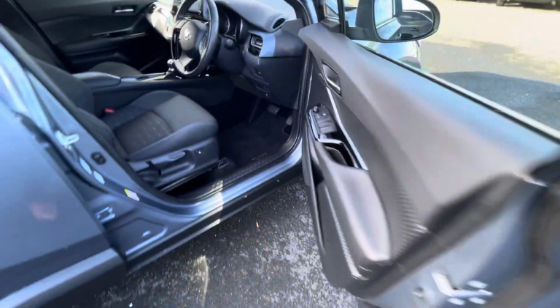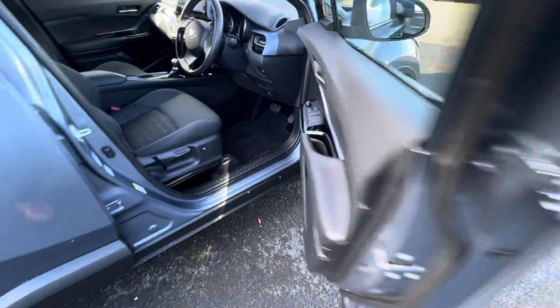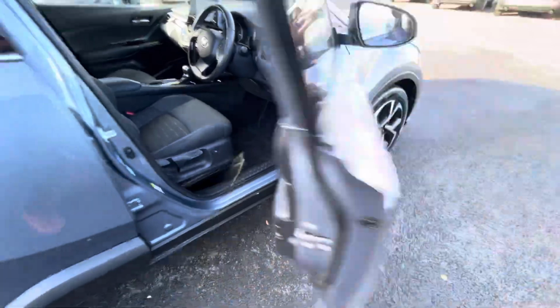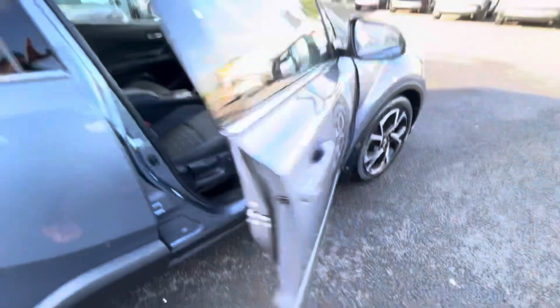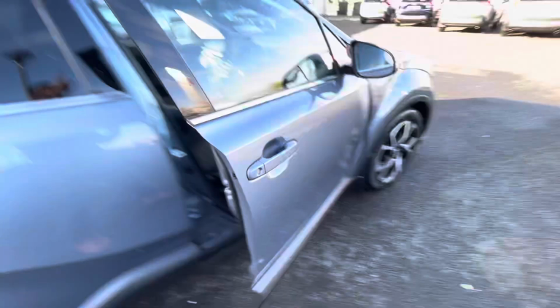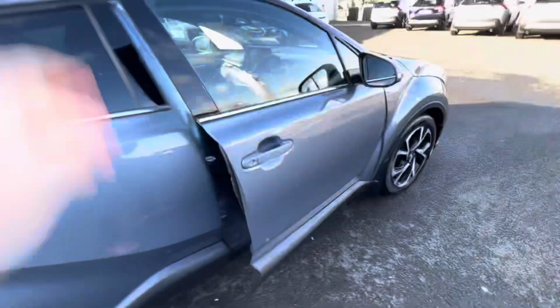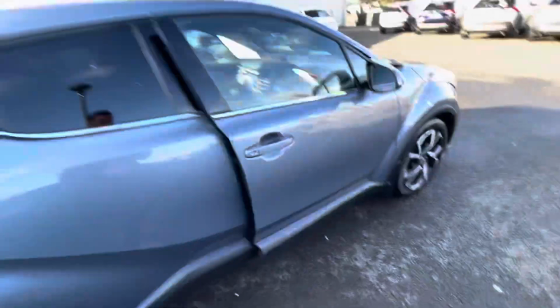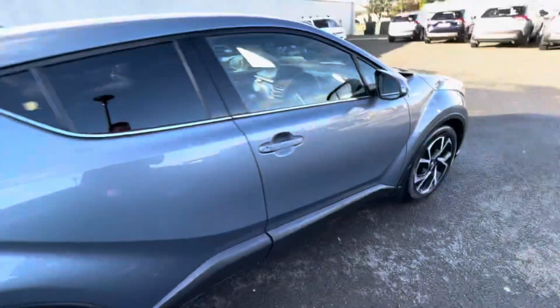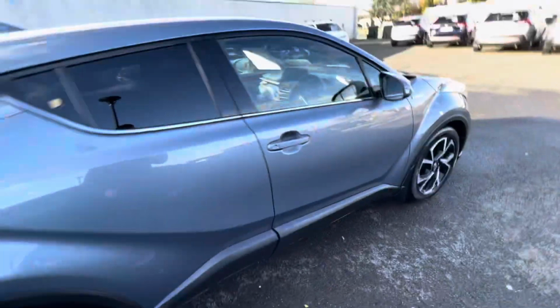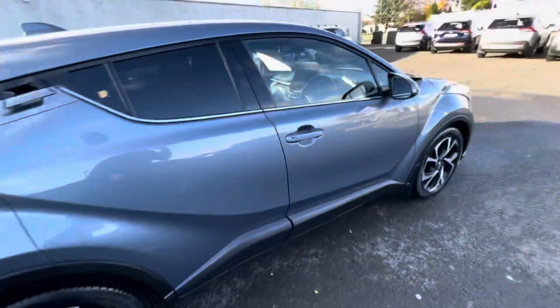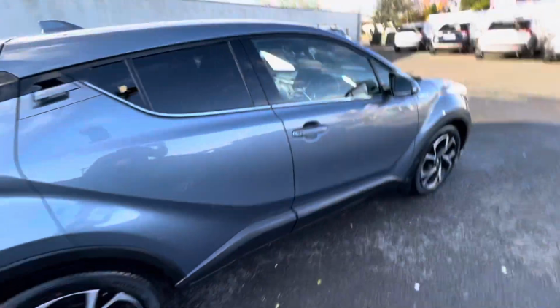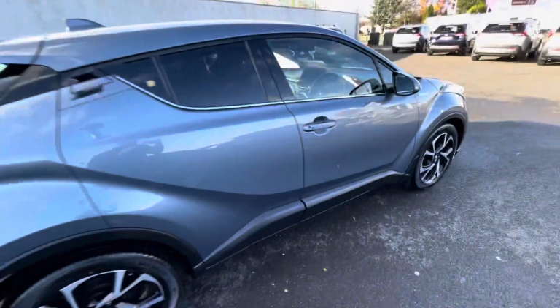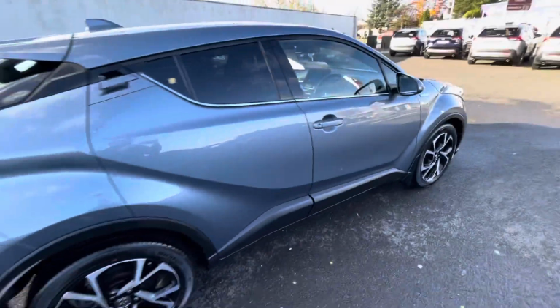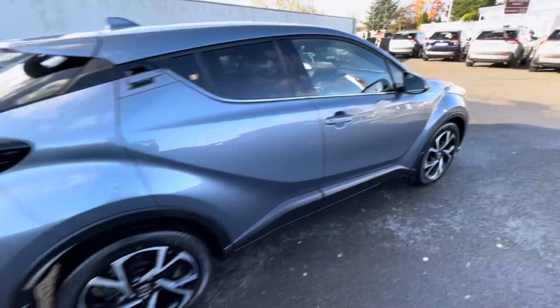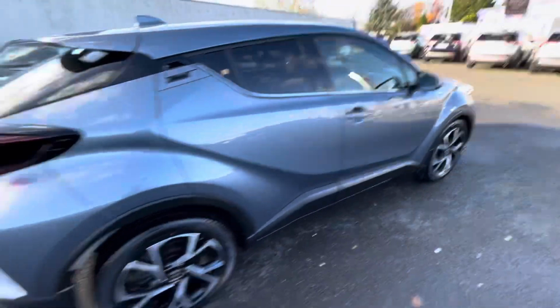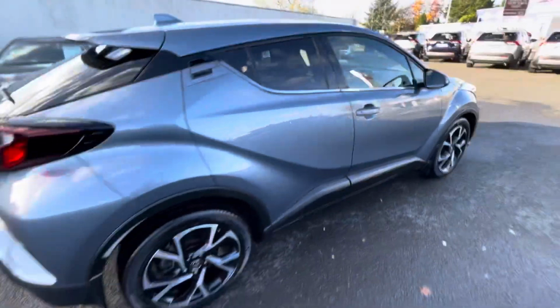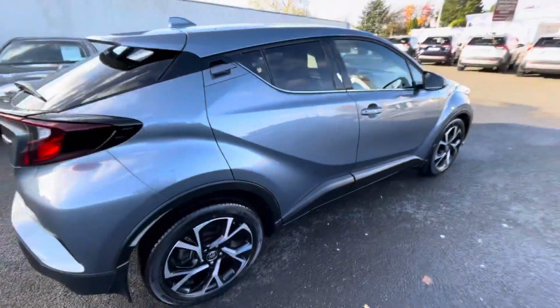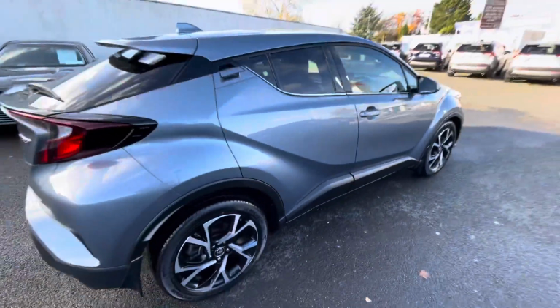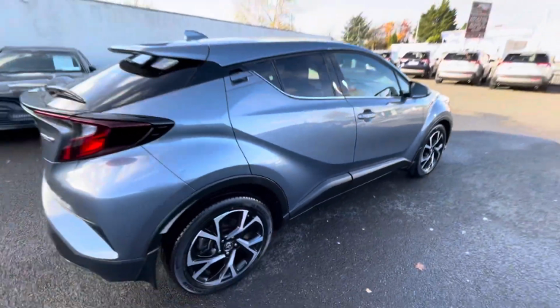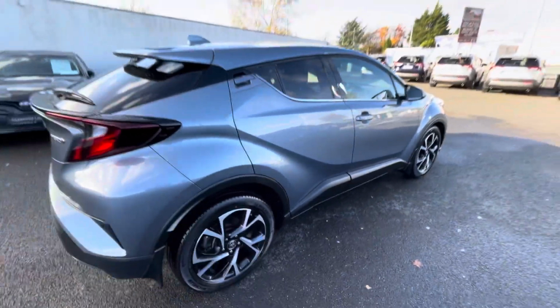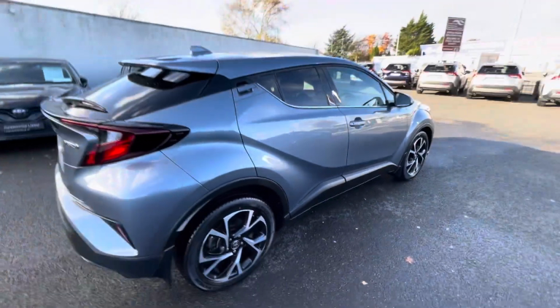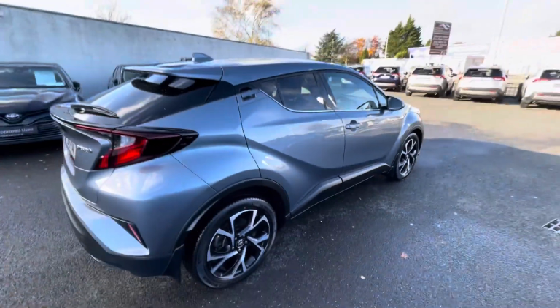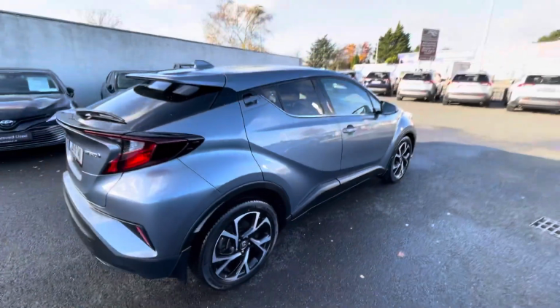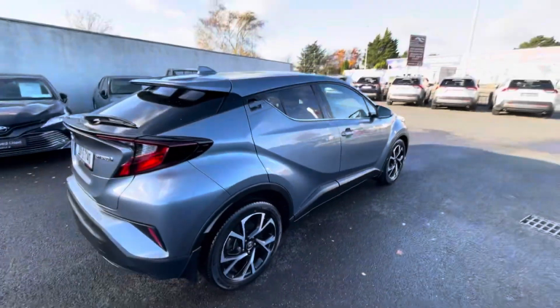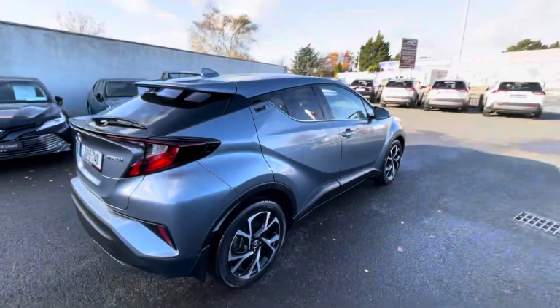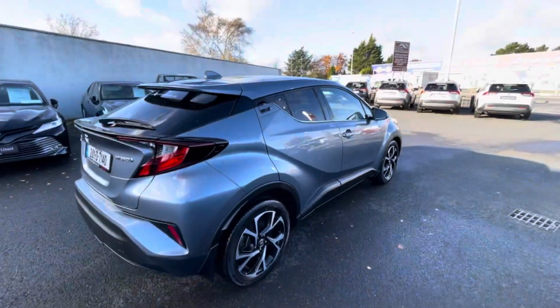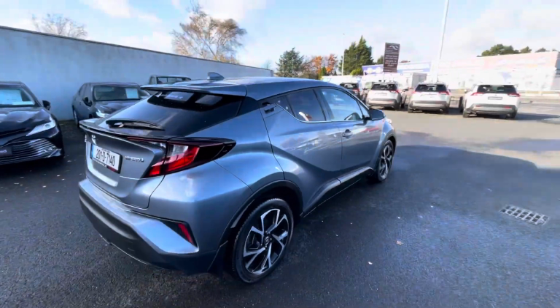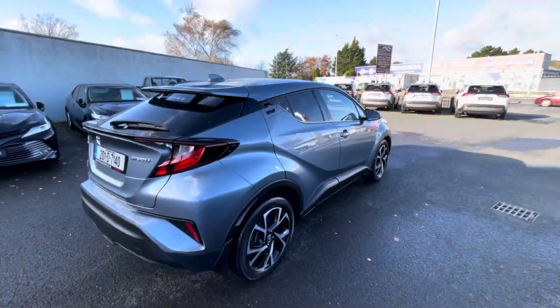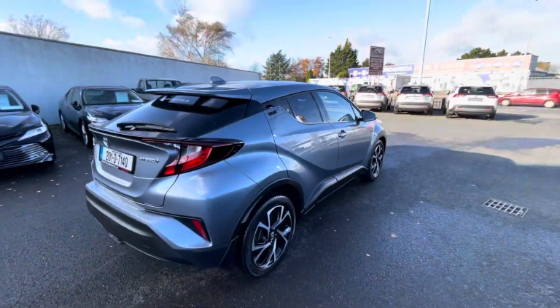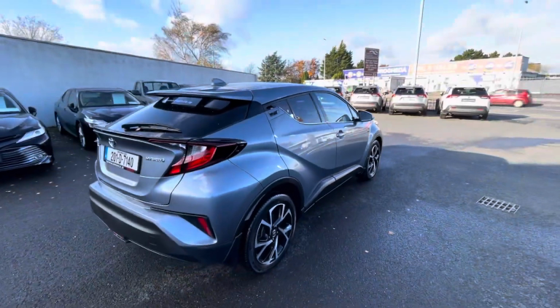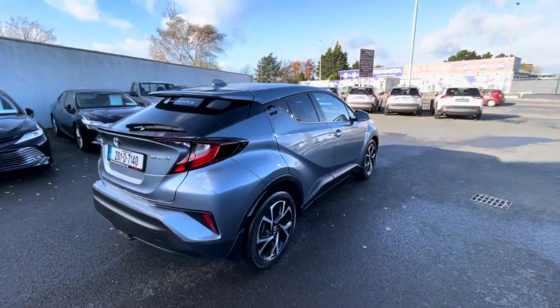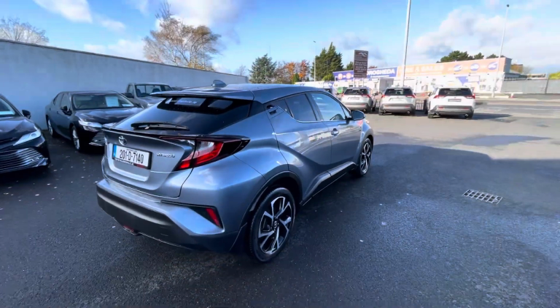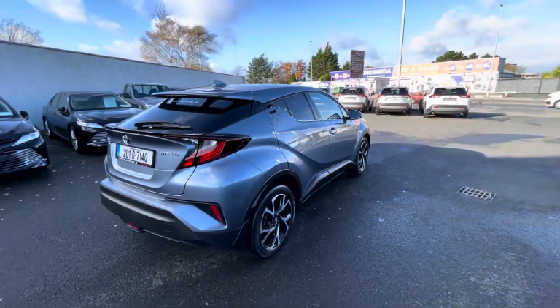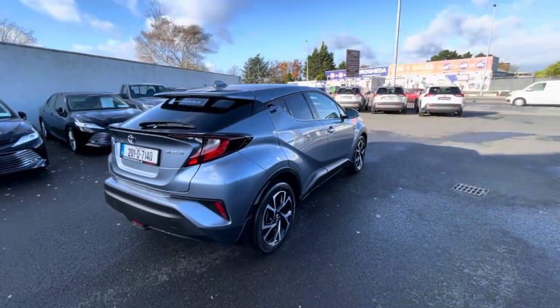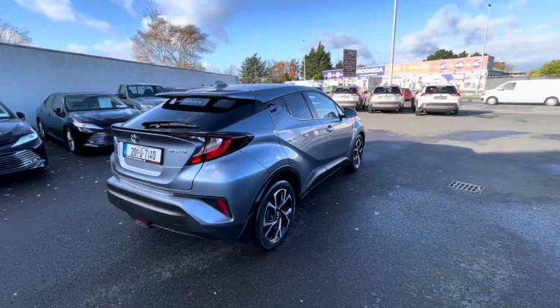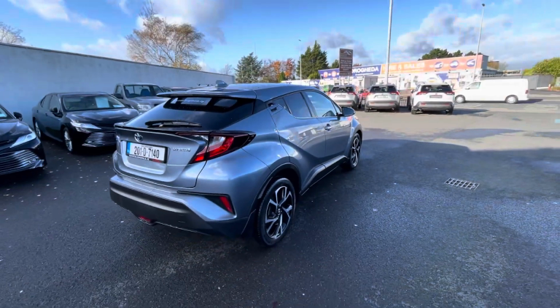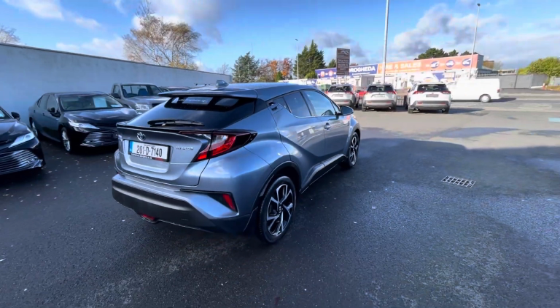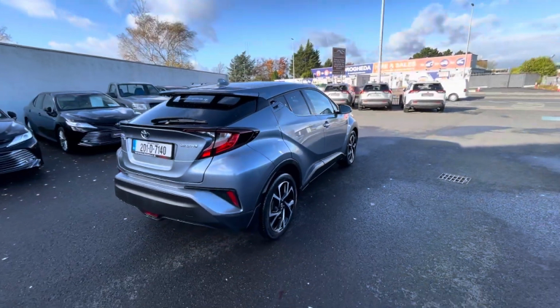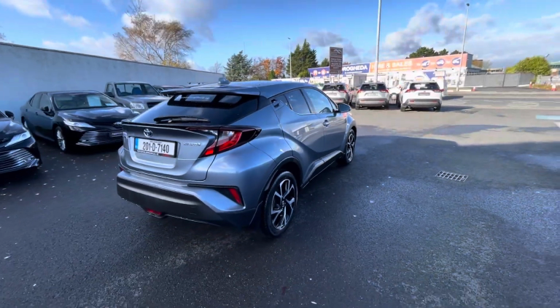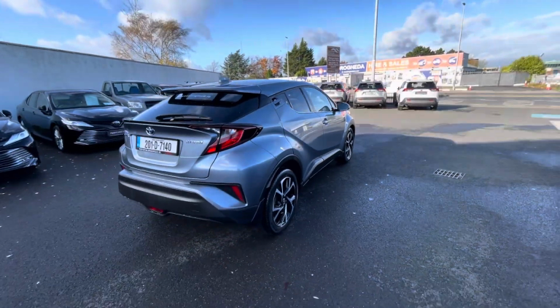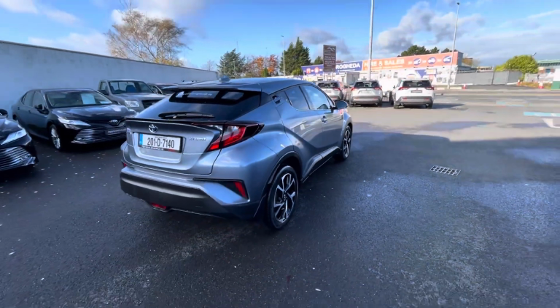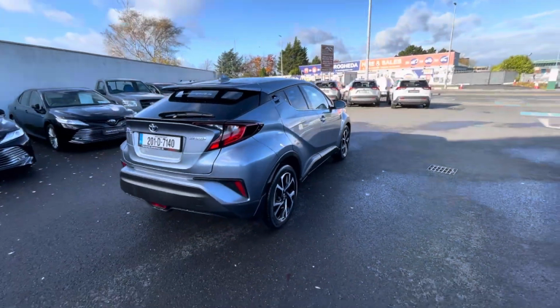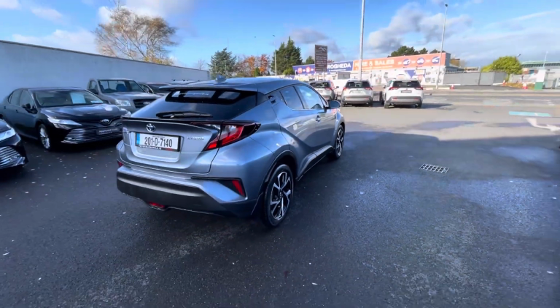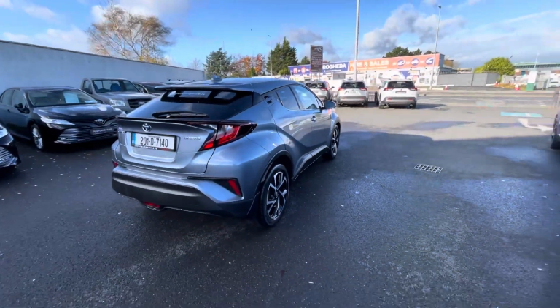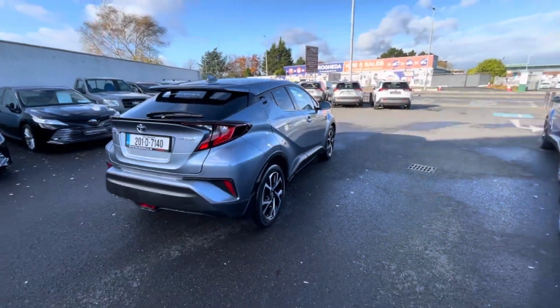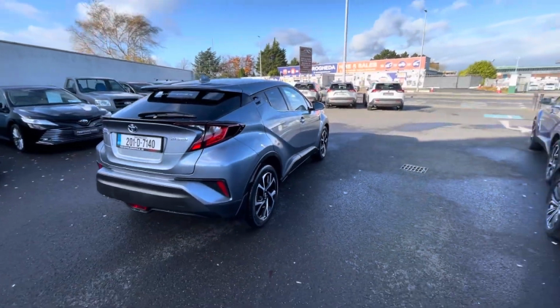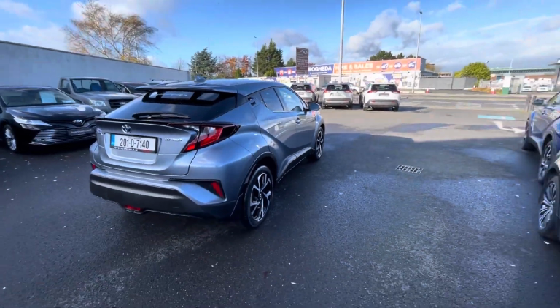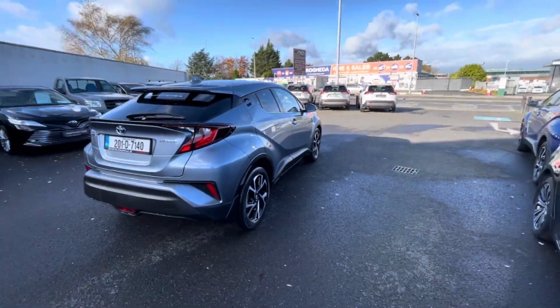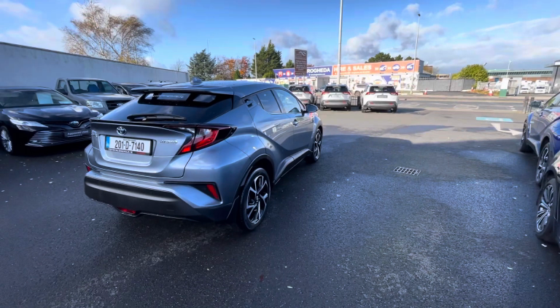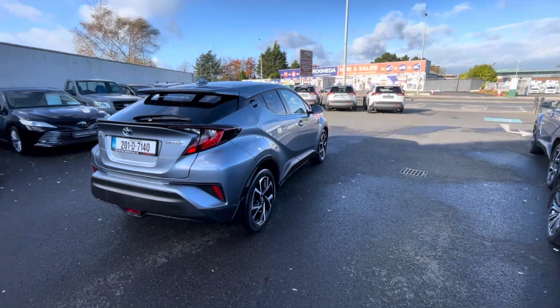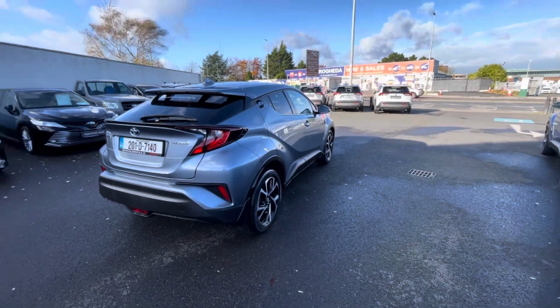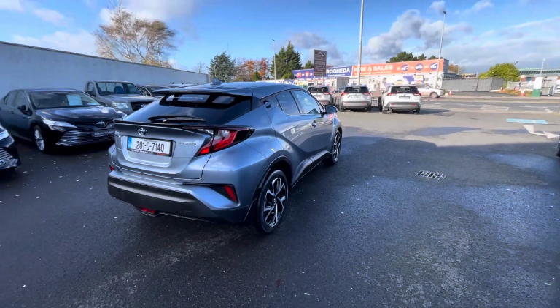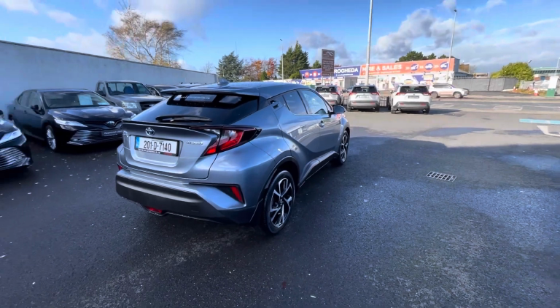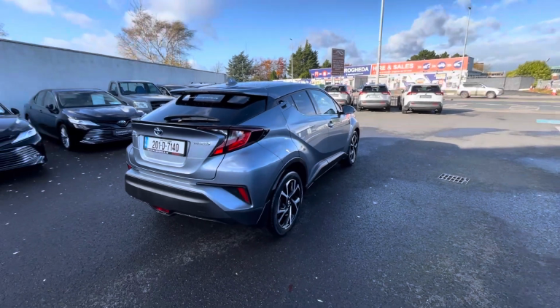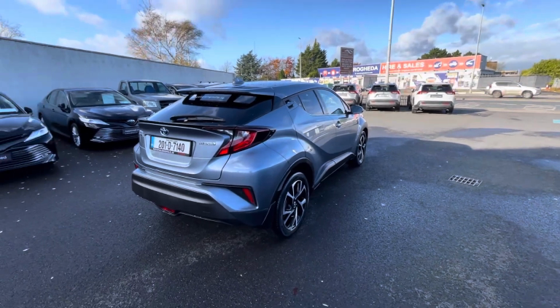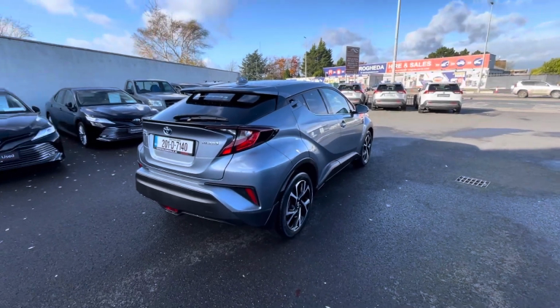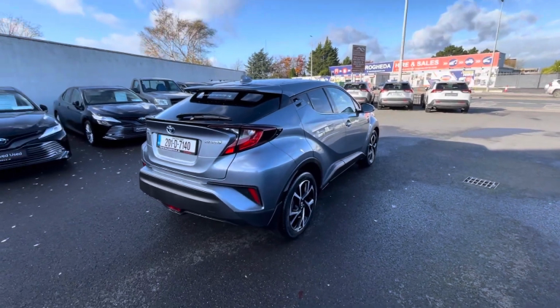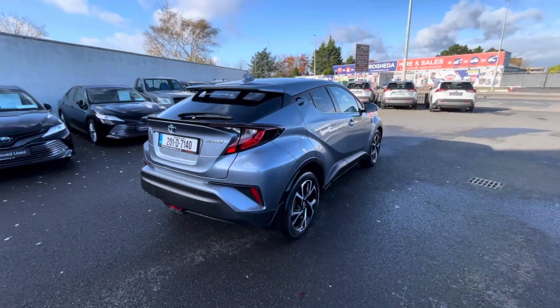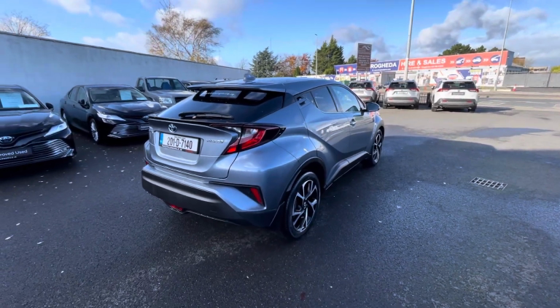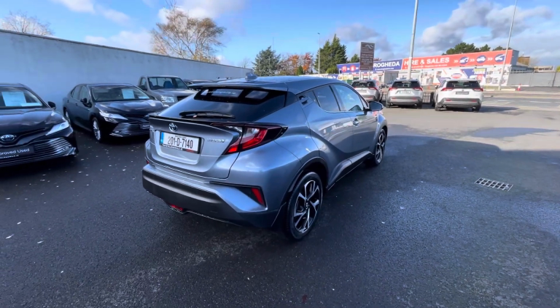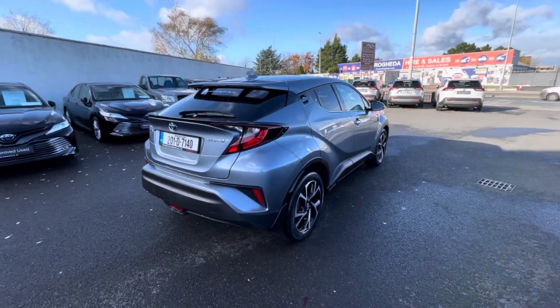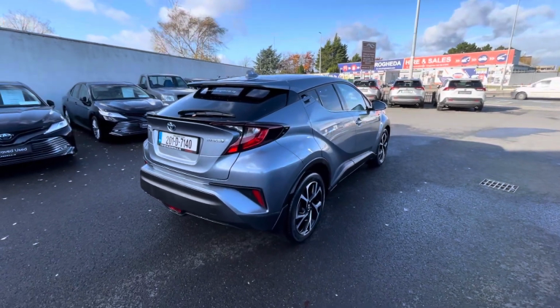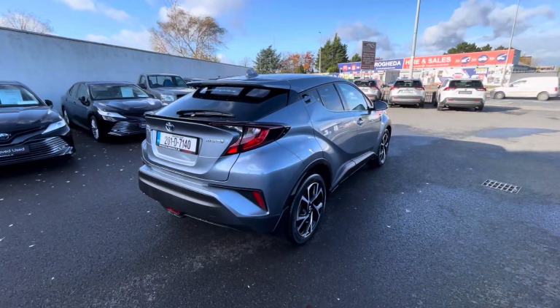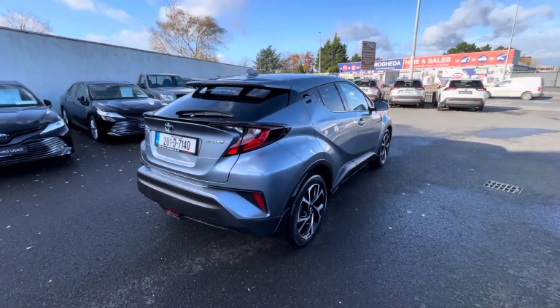Only recently fully serviced. So if you're in the market for a CH-R, this one's available to you today from Toyota Long Mile. Come and take a look. Thank you.